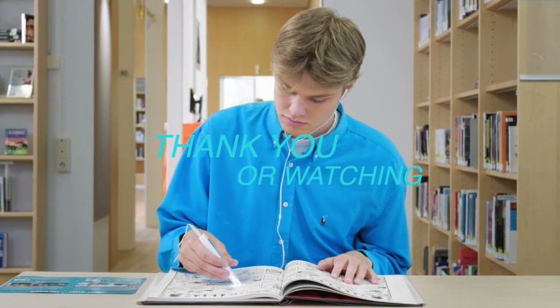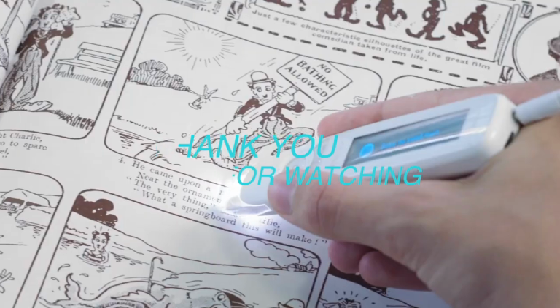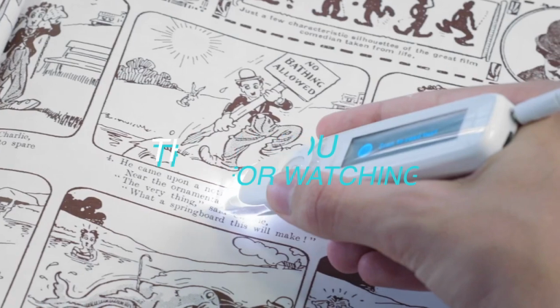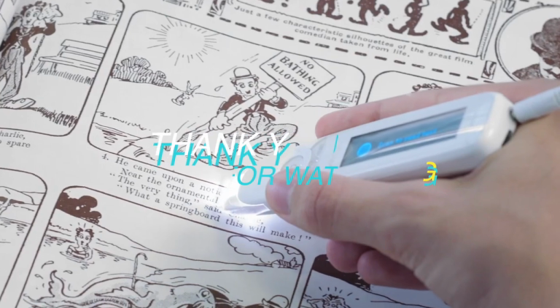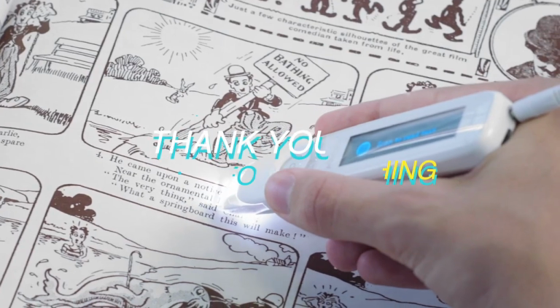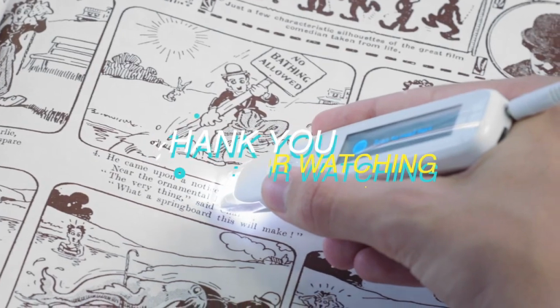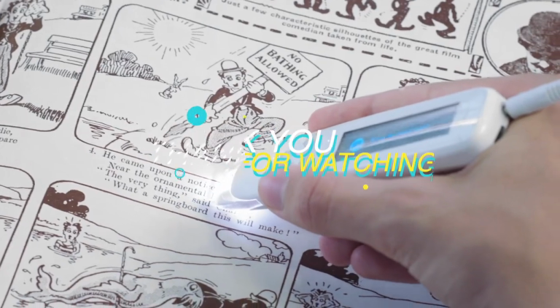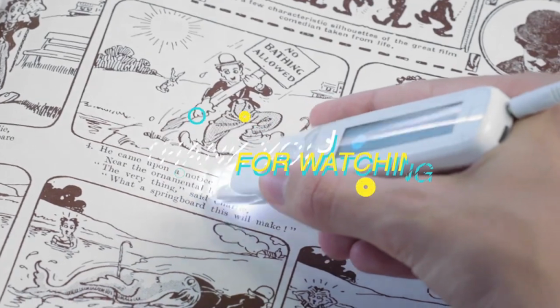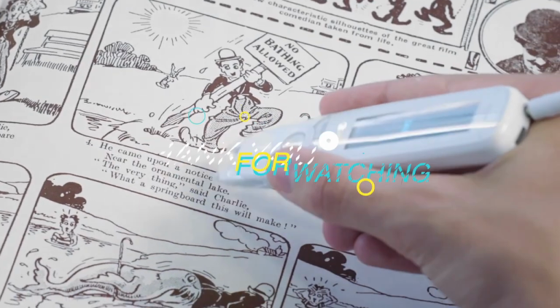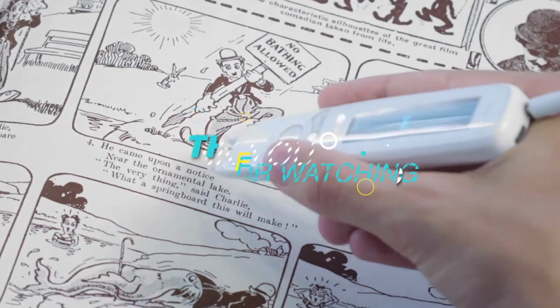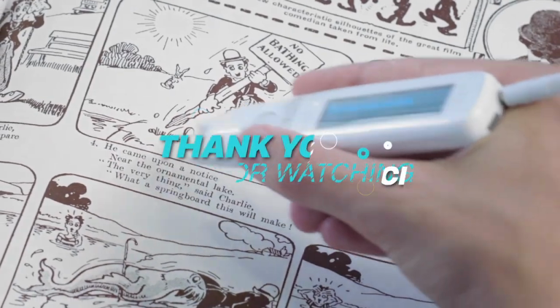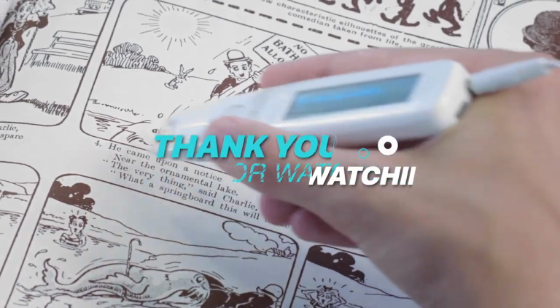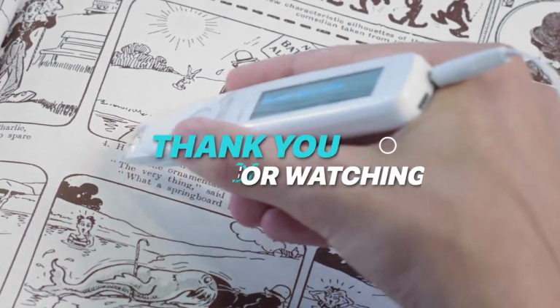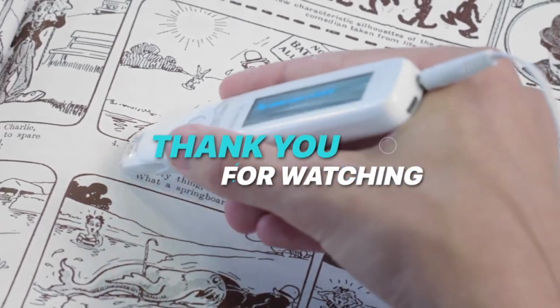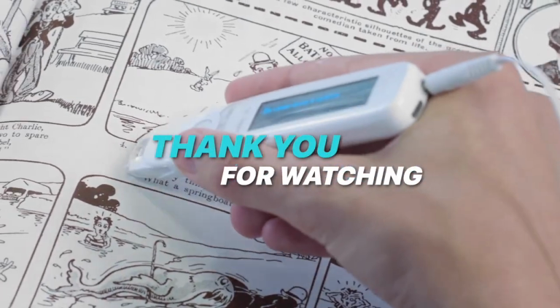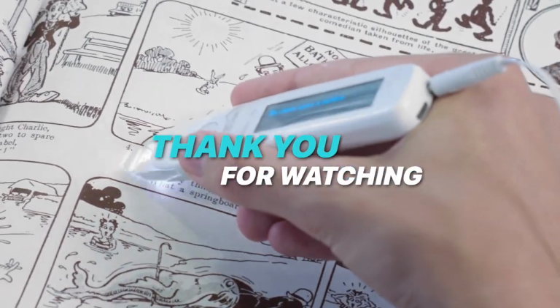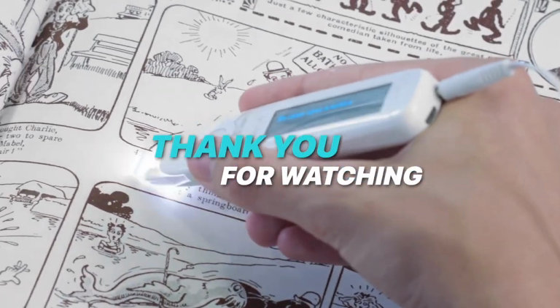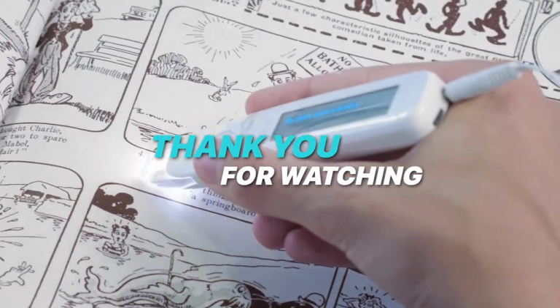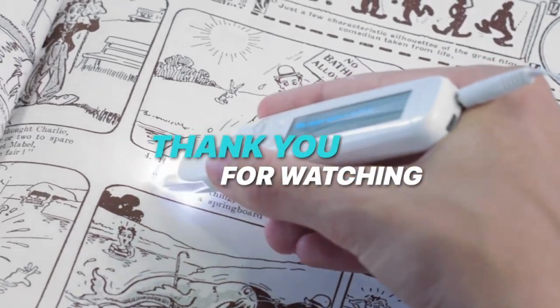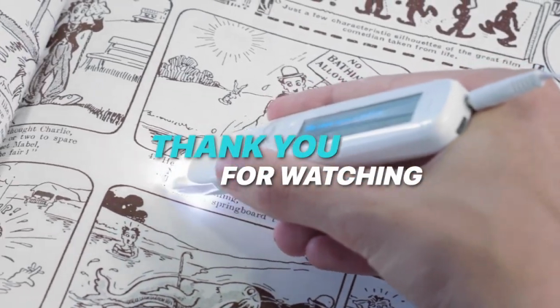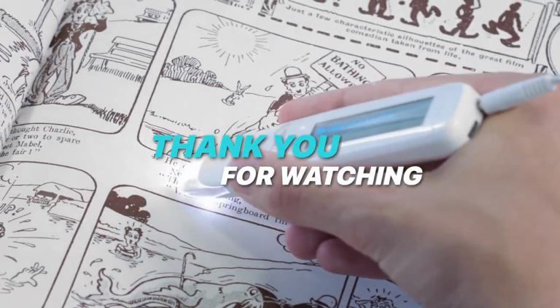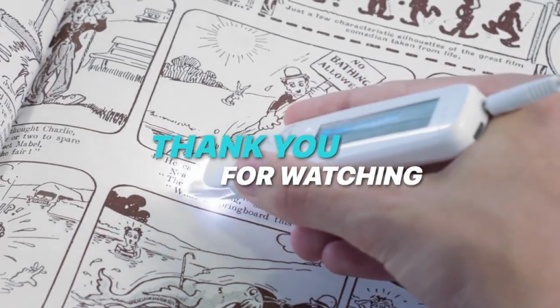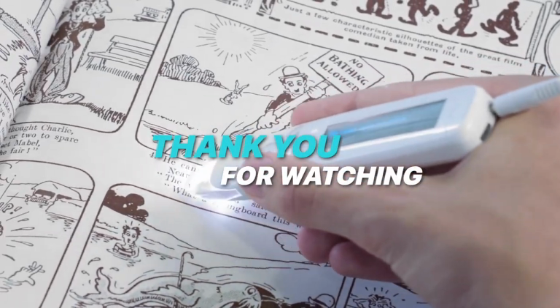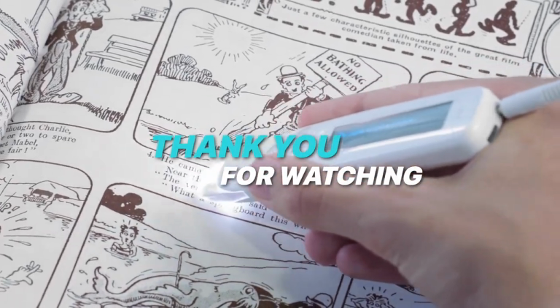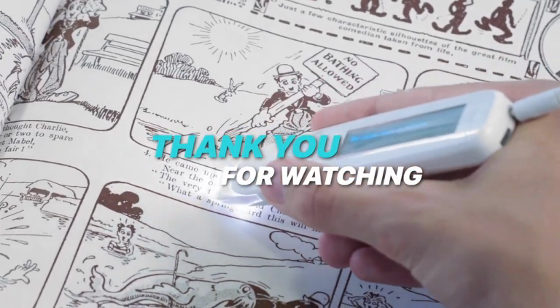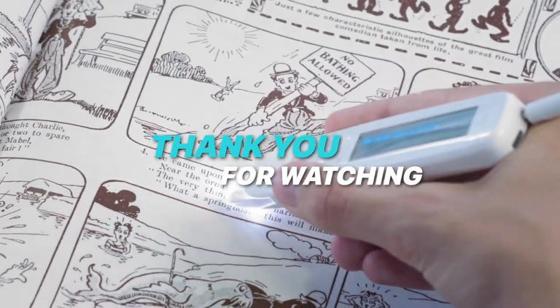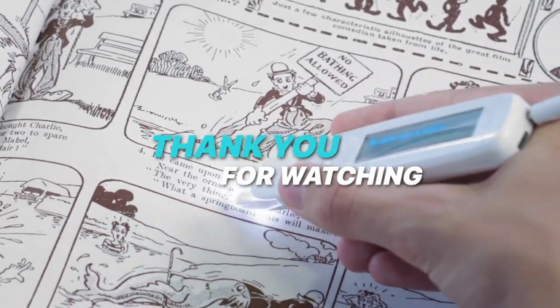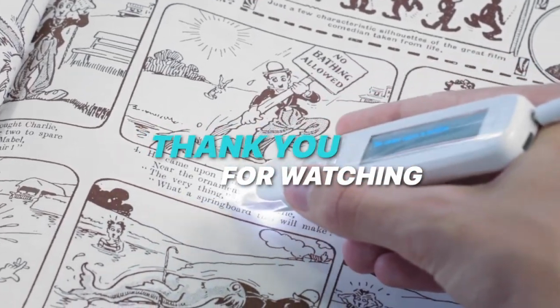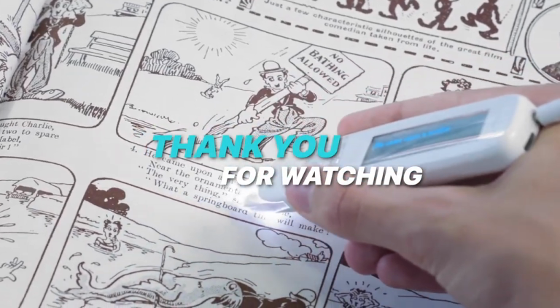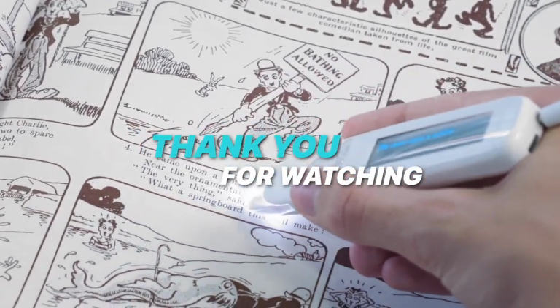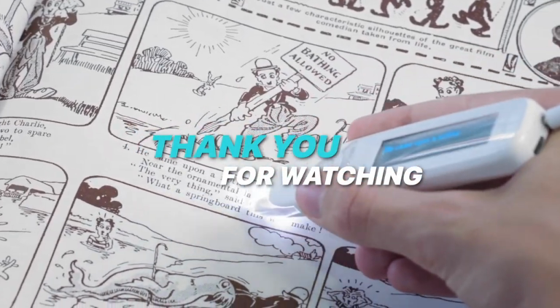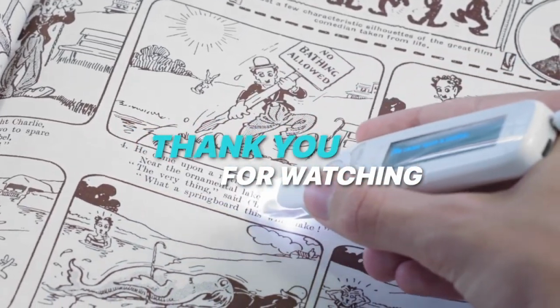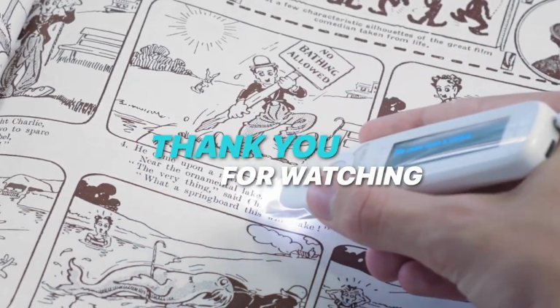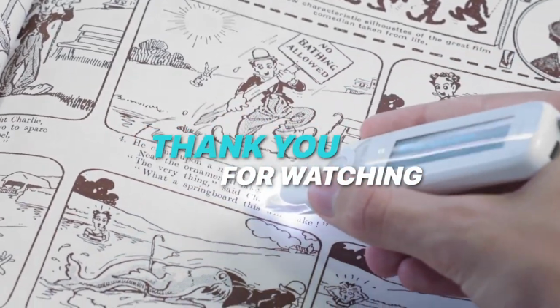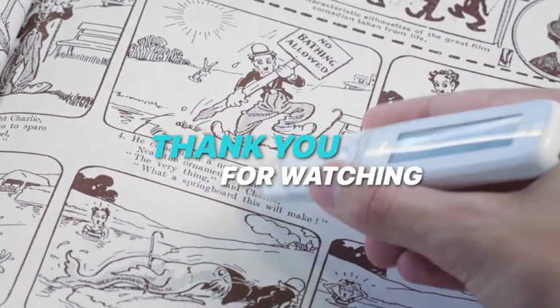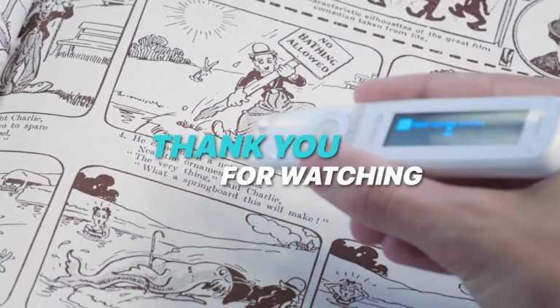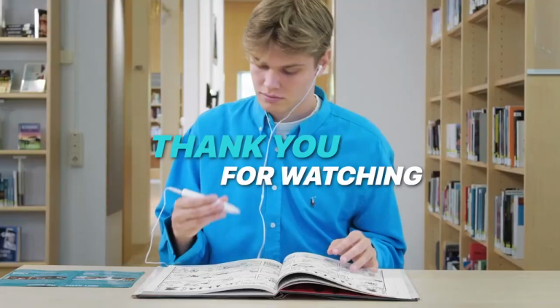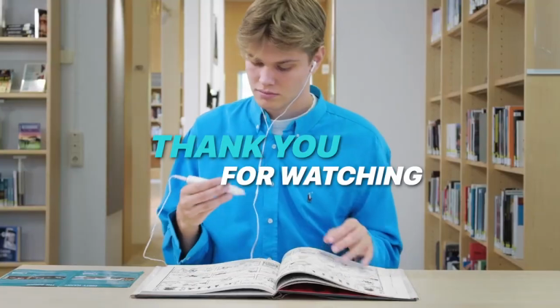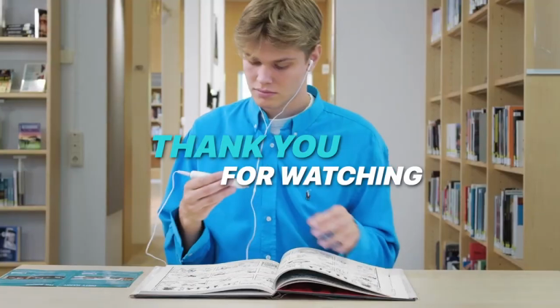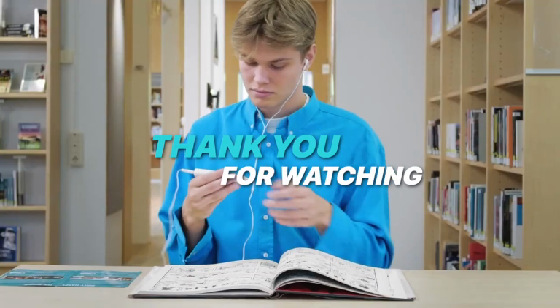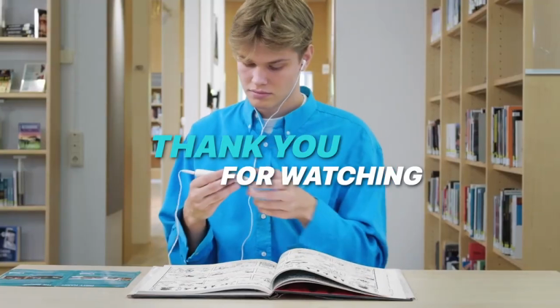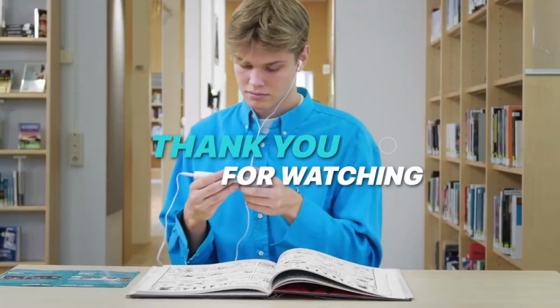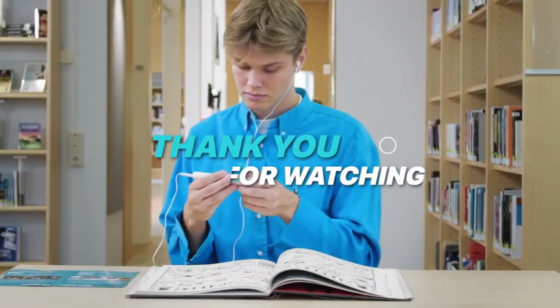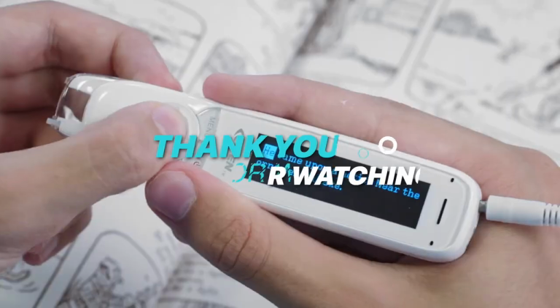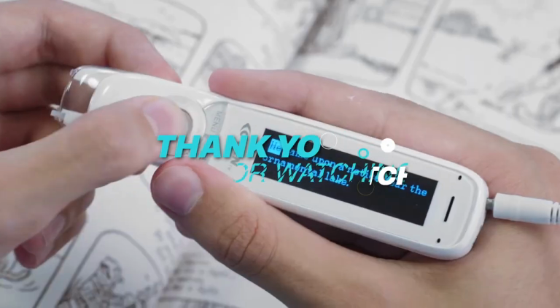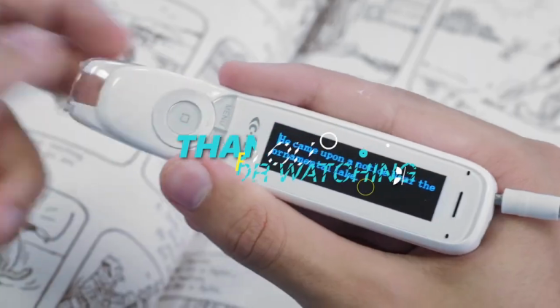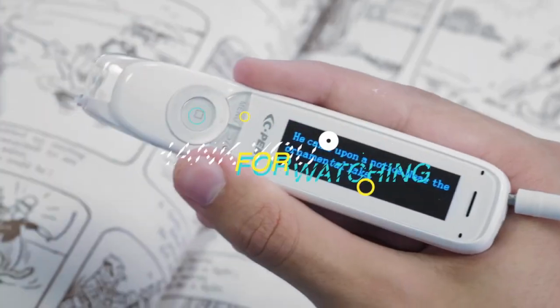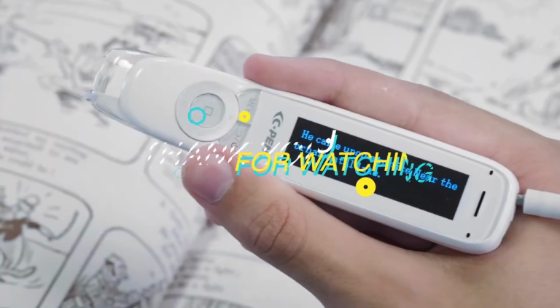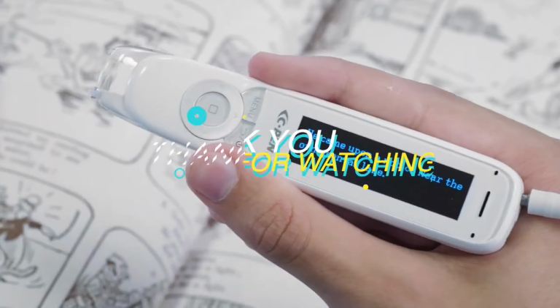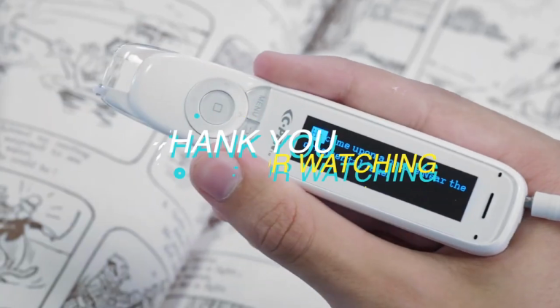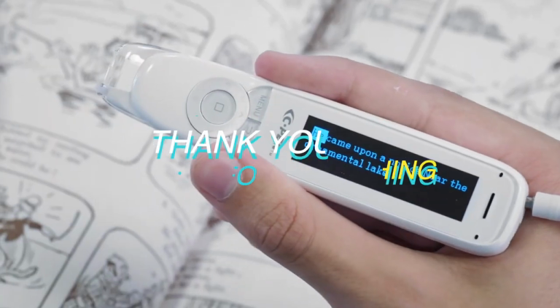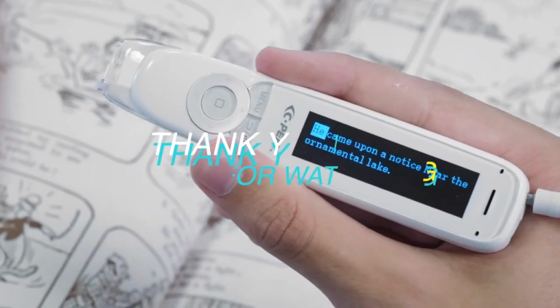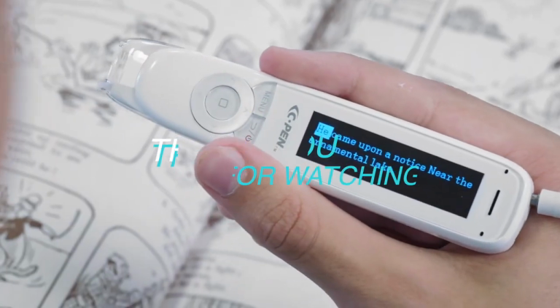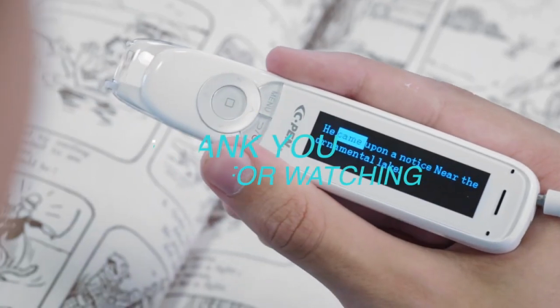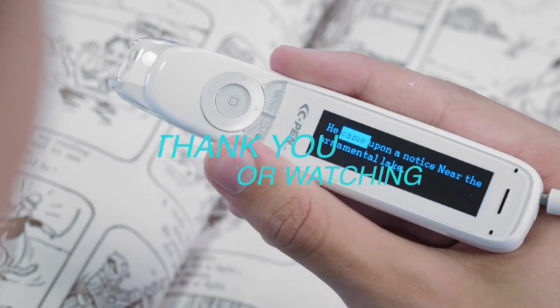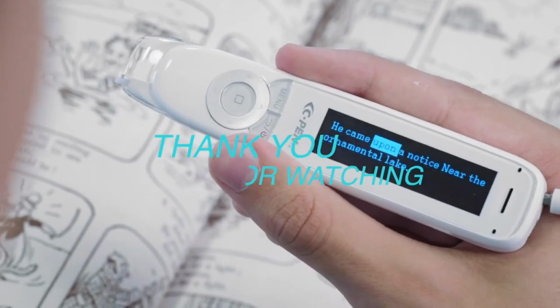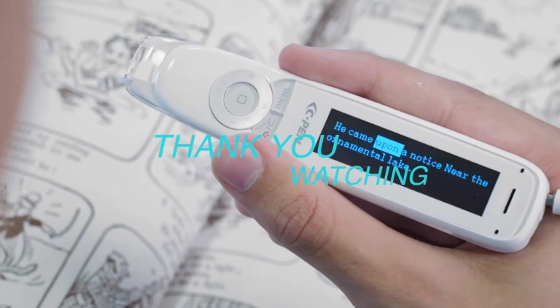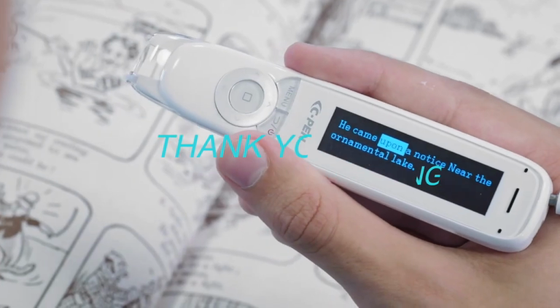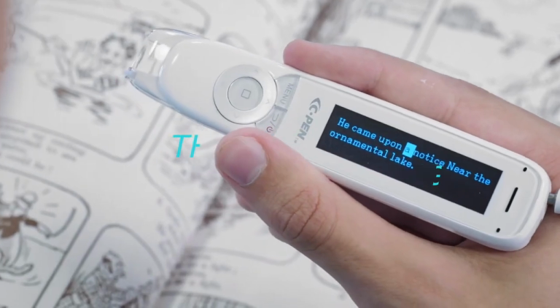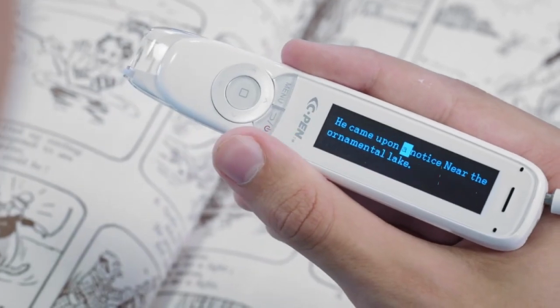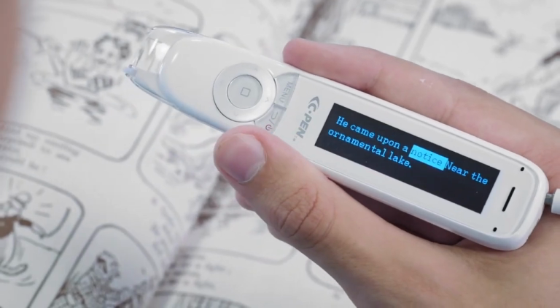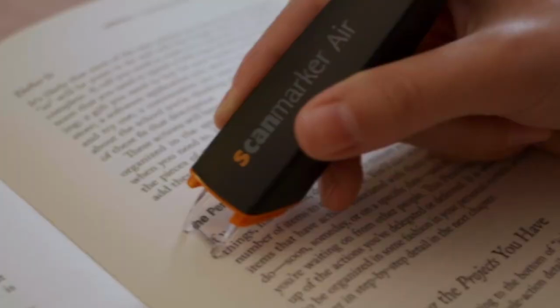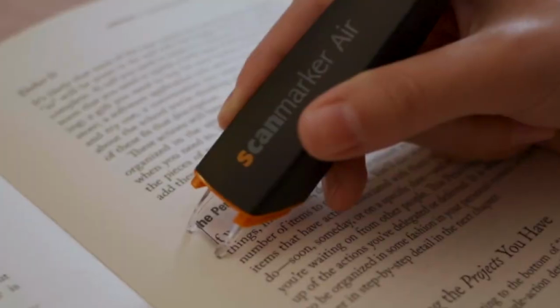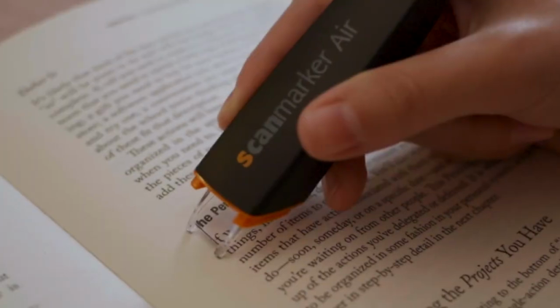If you liked this video and want to hear more from us, please subscribe to our channel and hit the bell icon to get notified of our new videos.